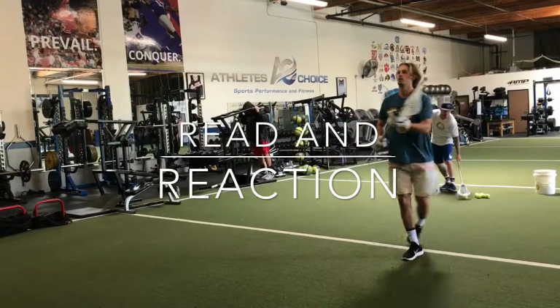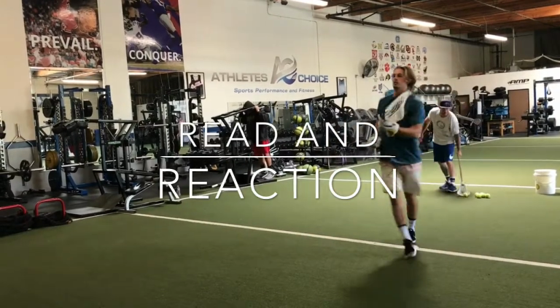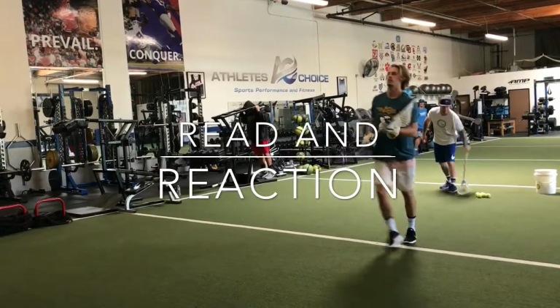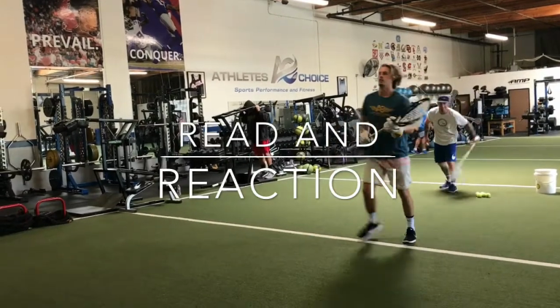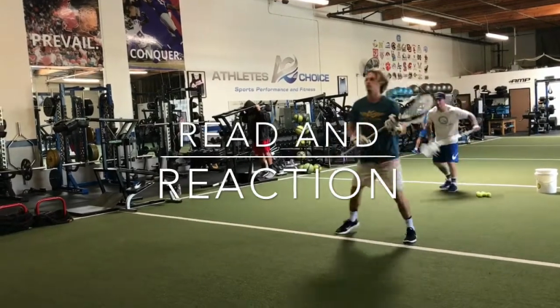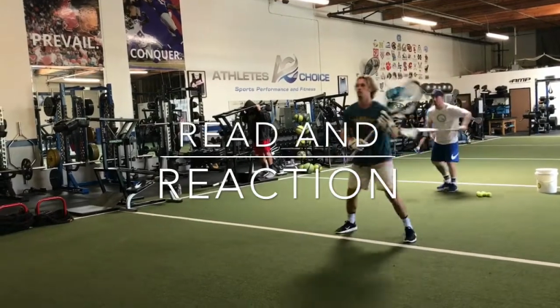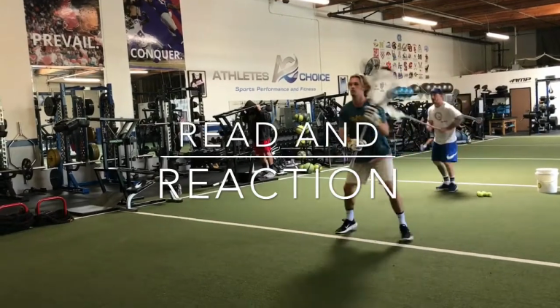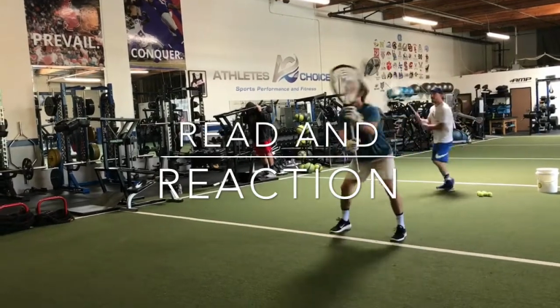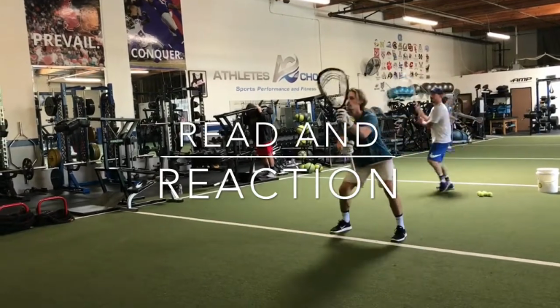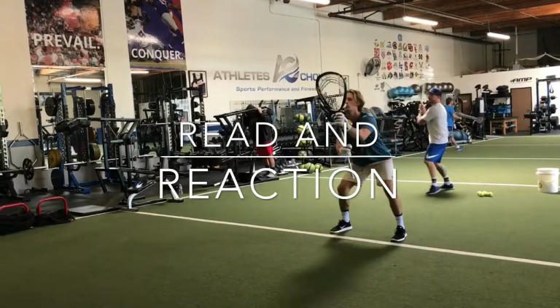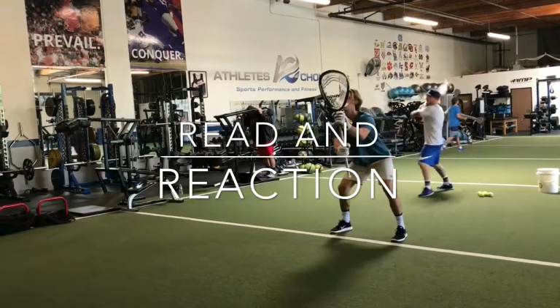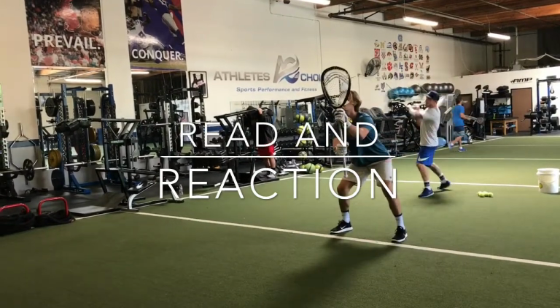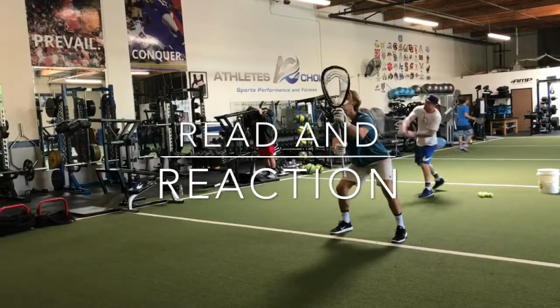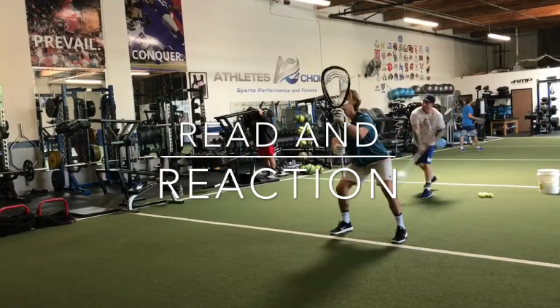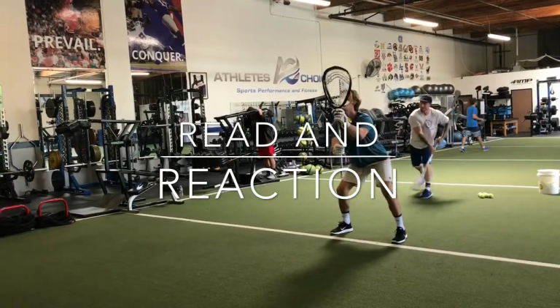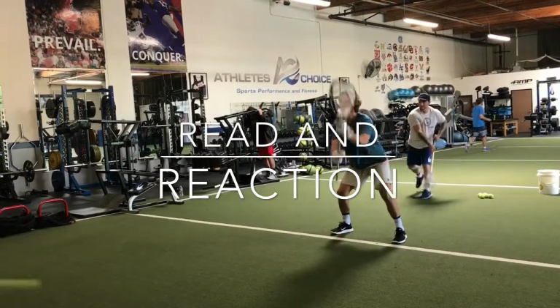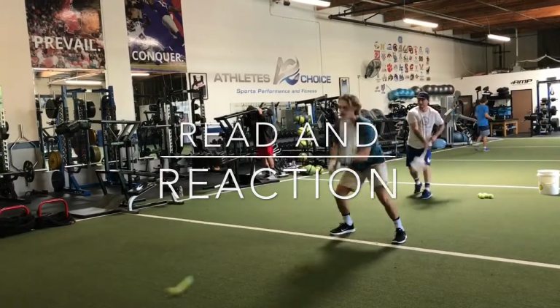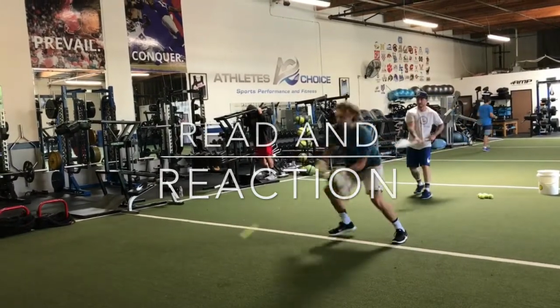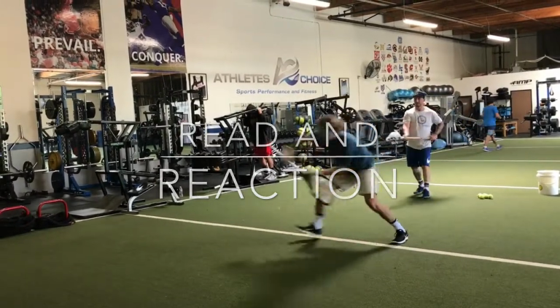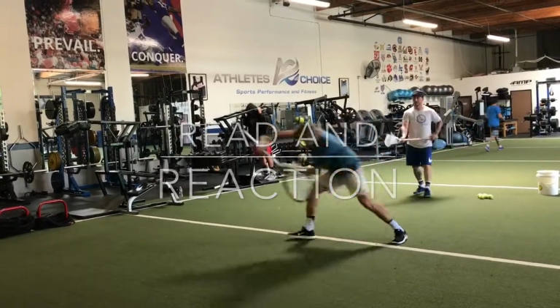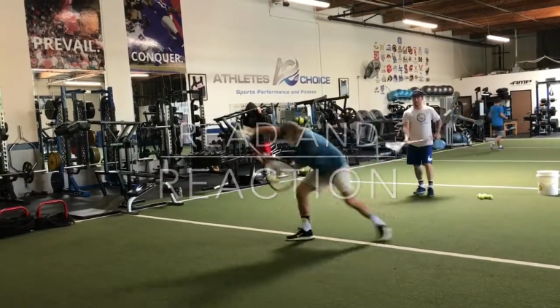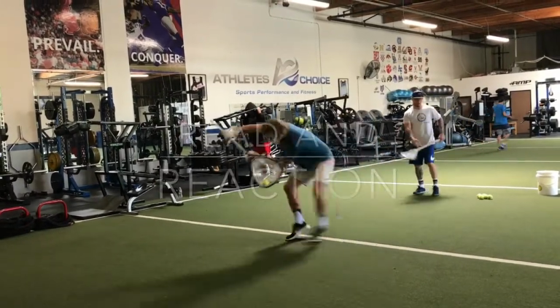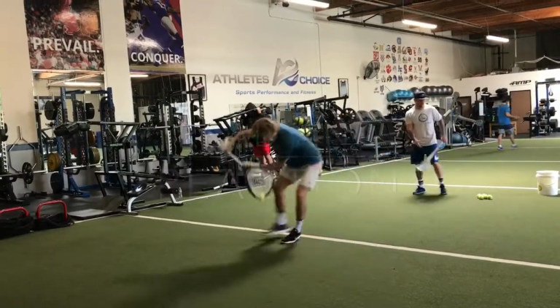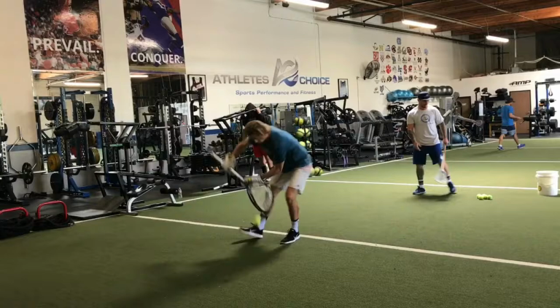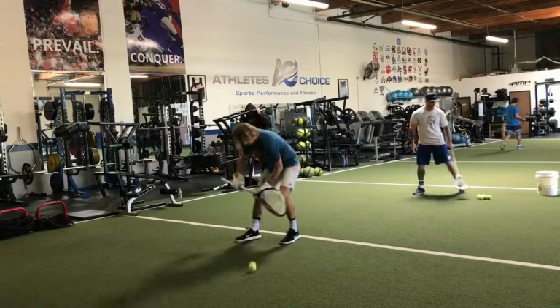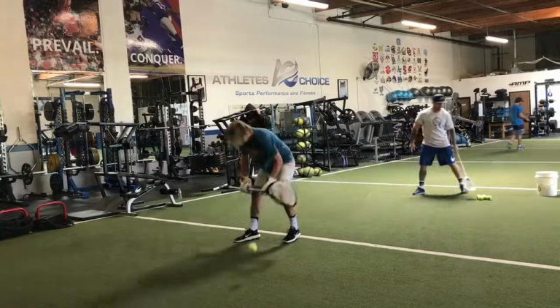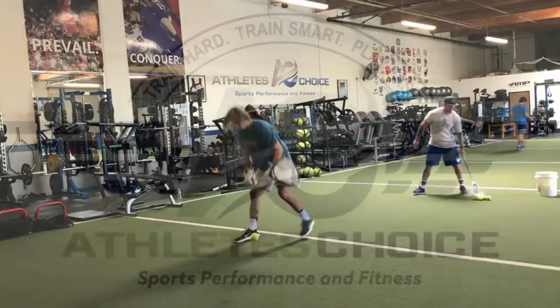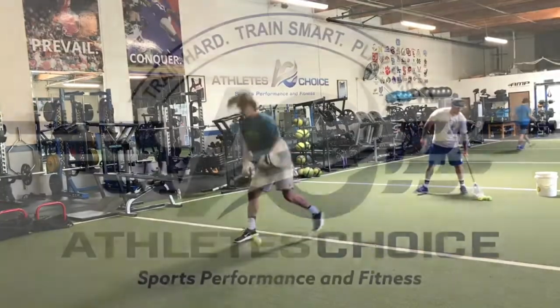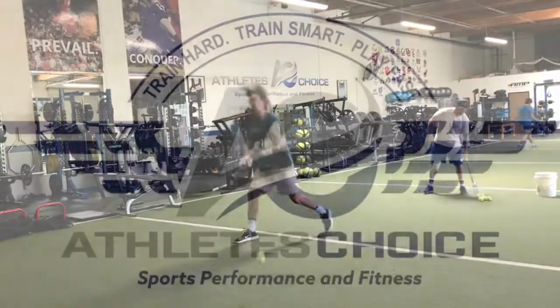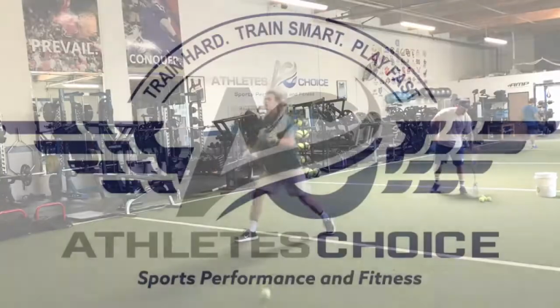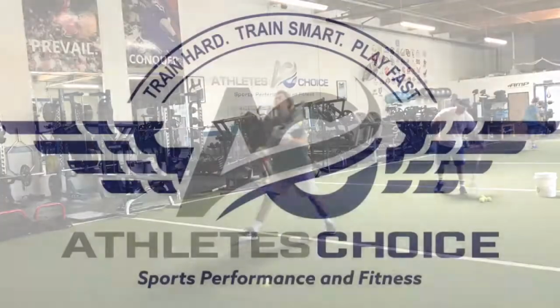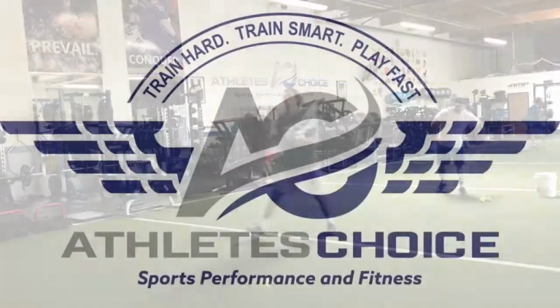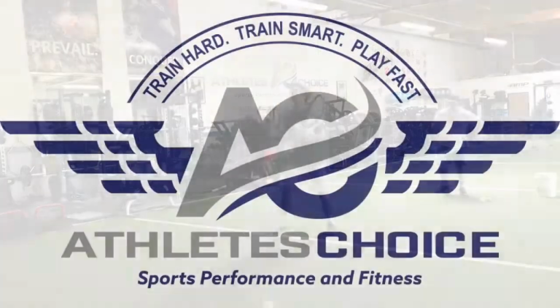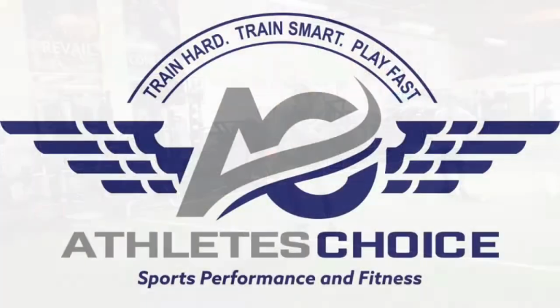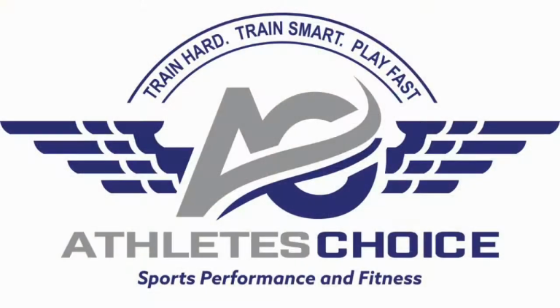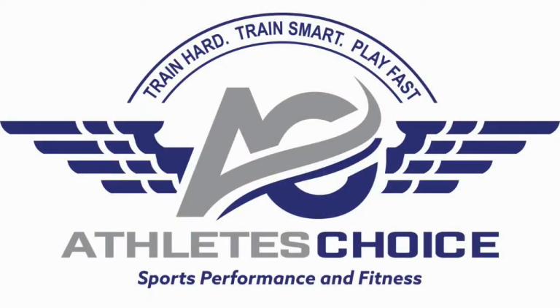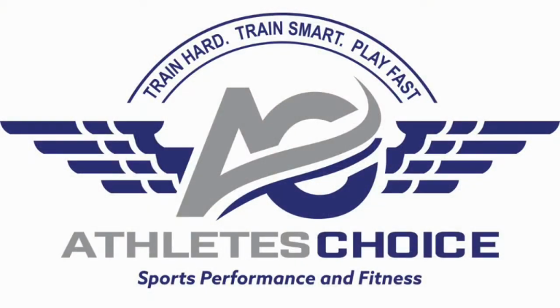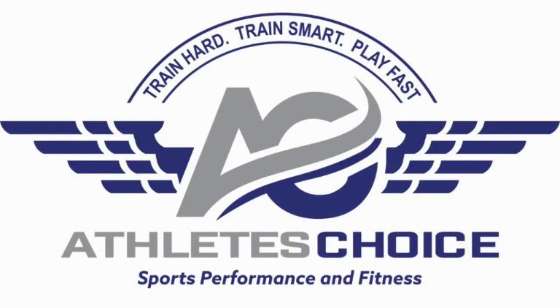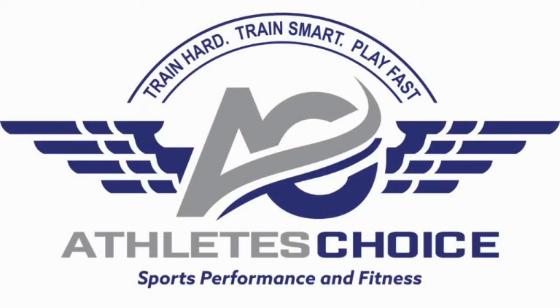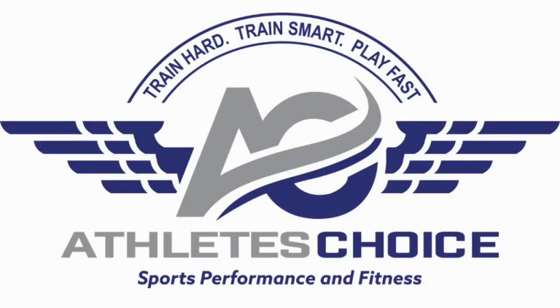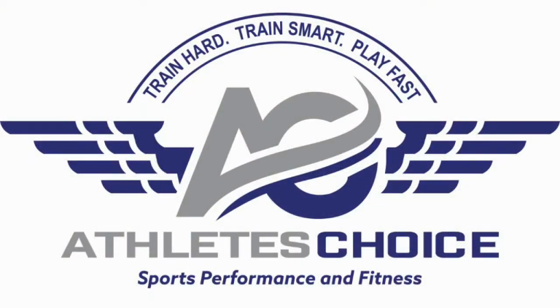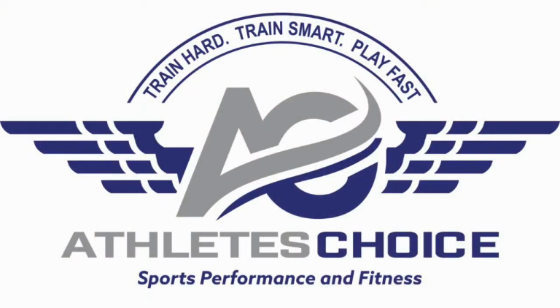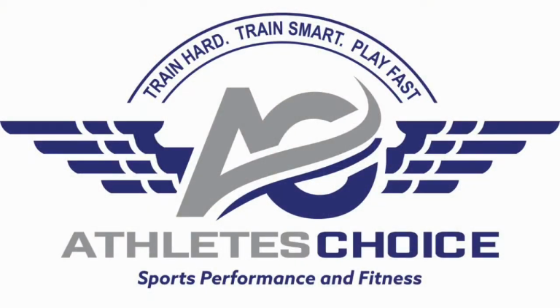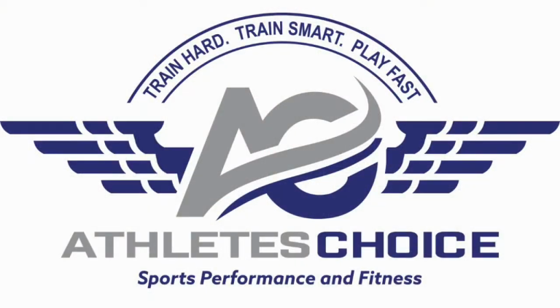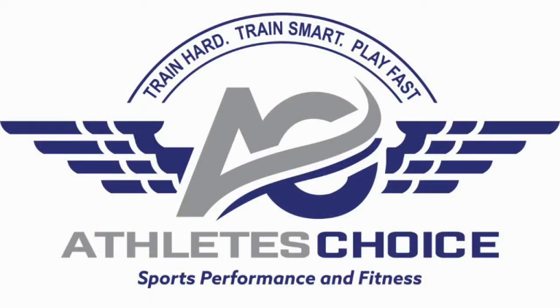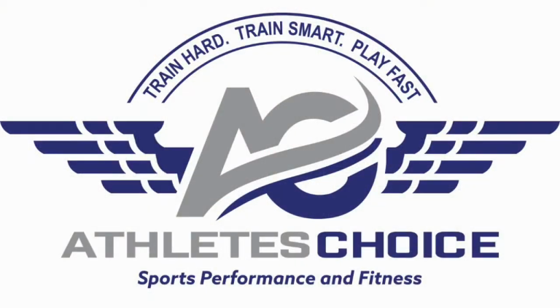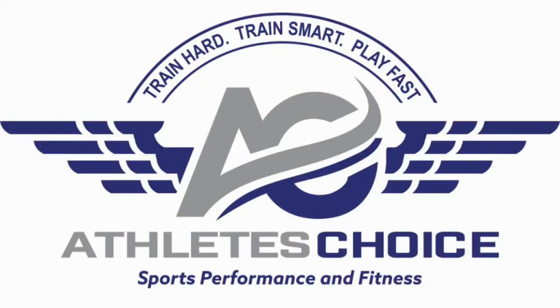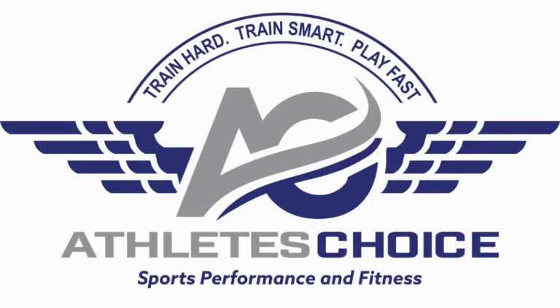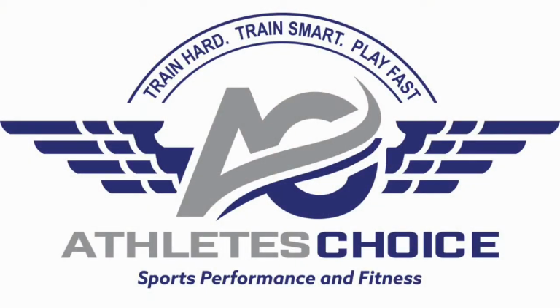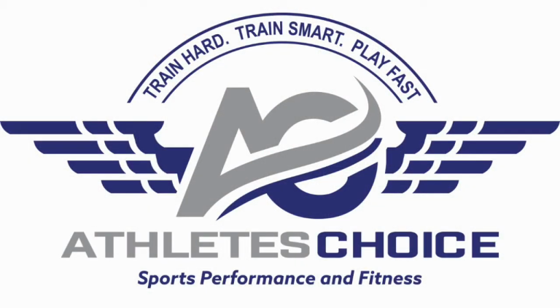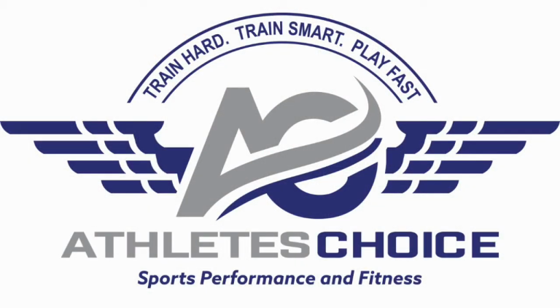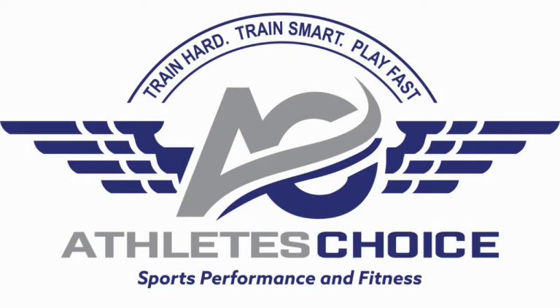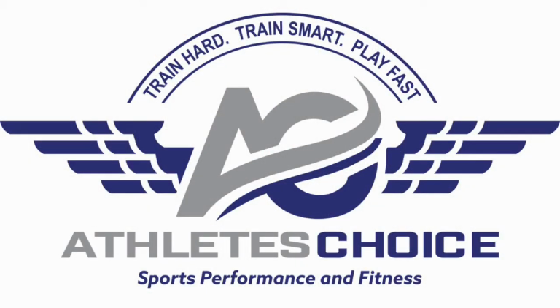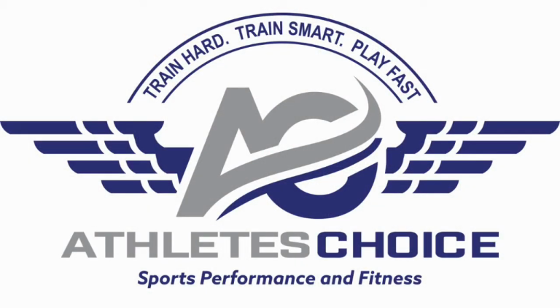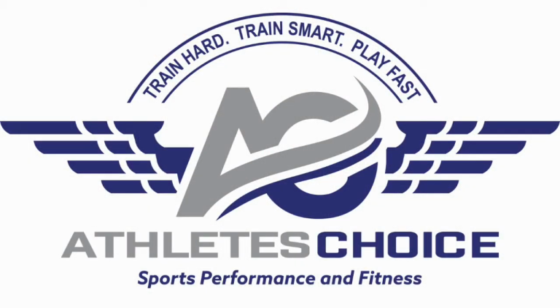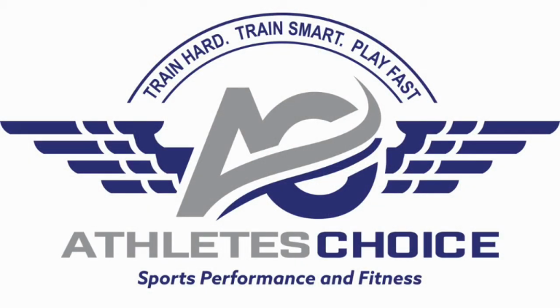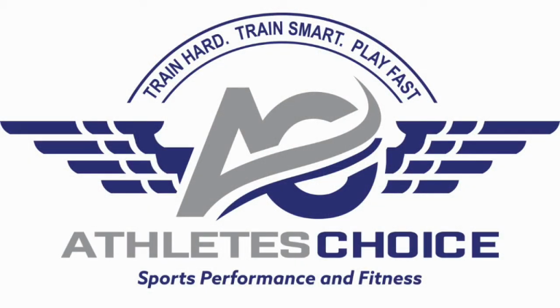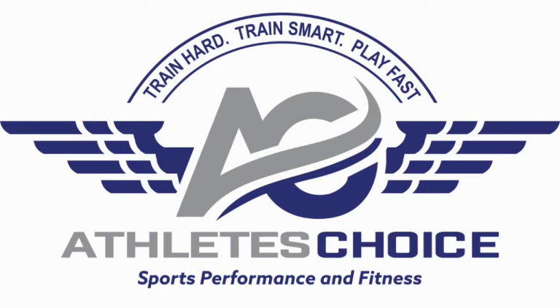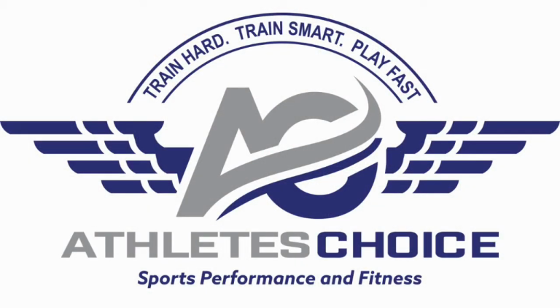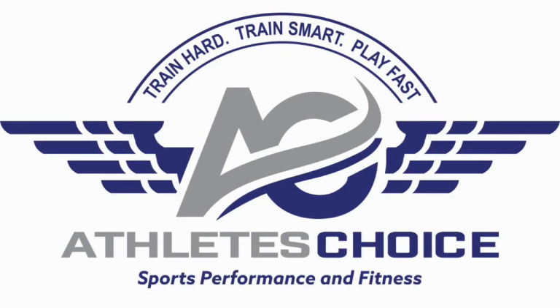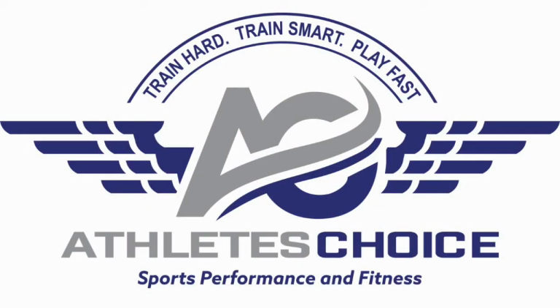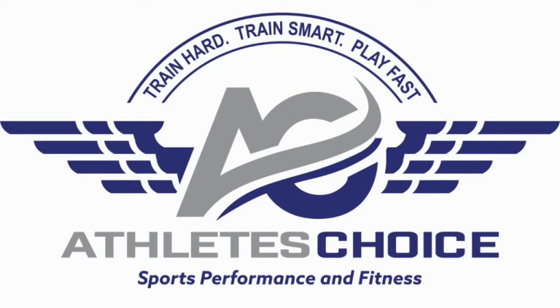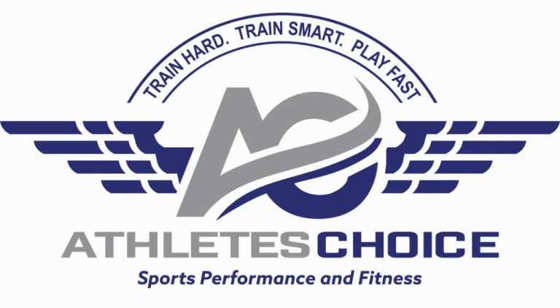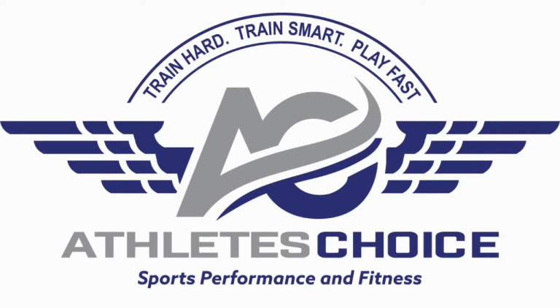Hope you guys enjoyed the training tip of the week sponsored by Athletes Choice. Train hard, train smart, play fast.